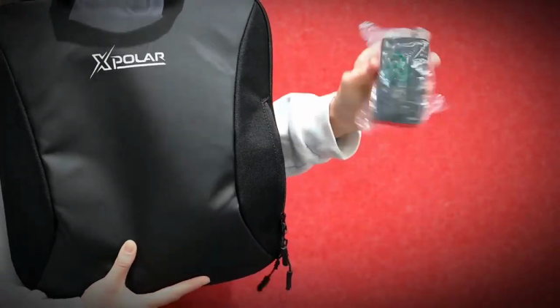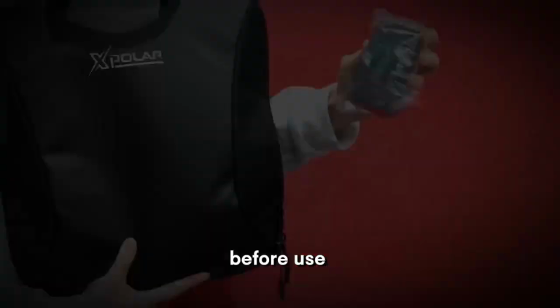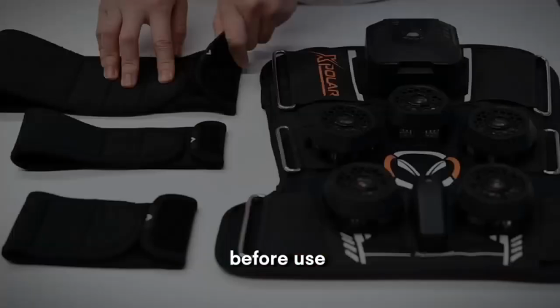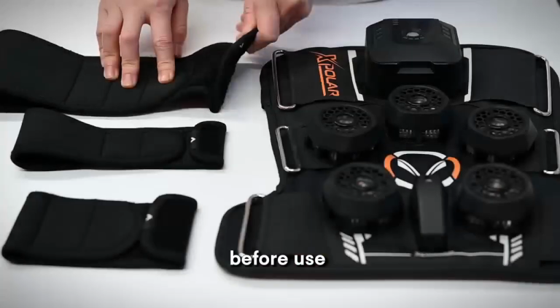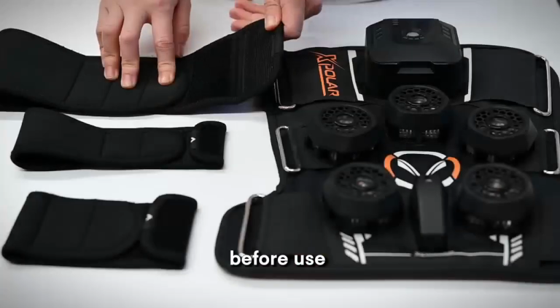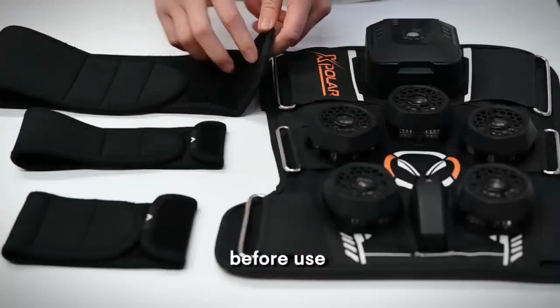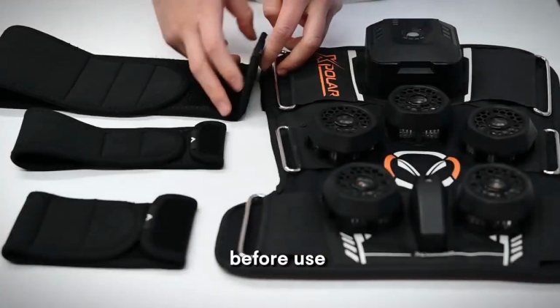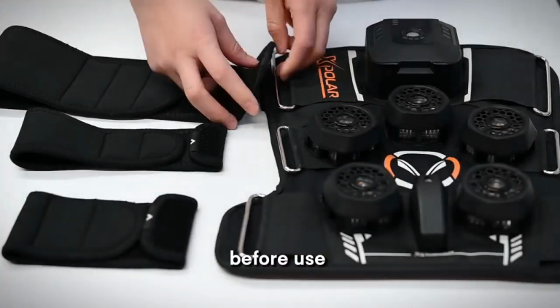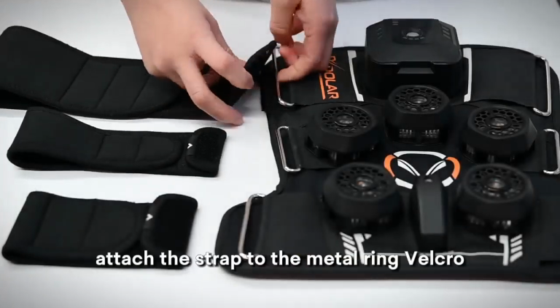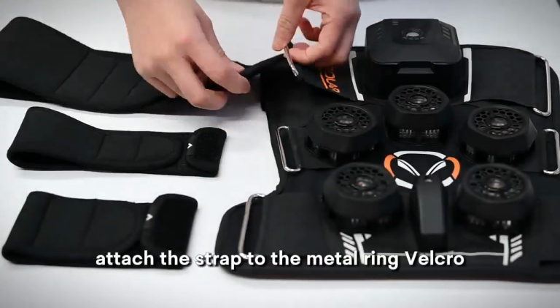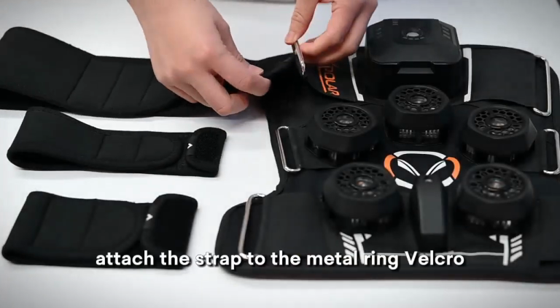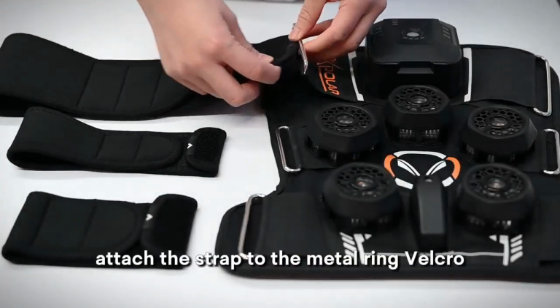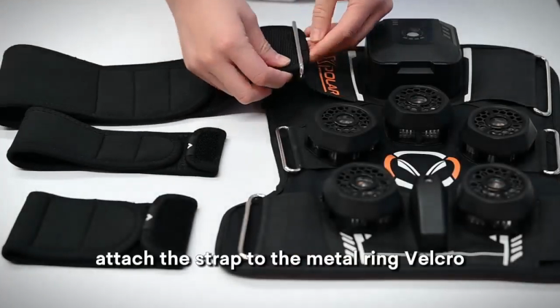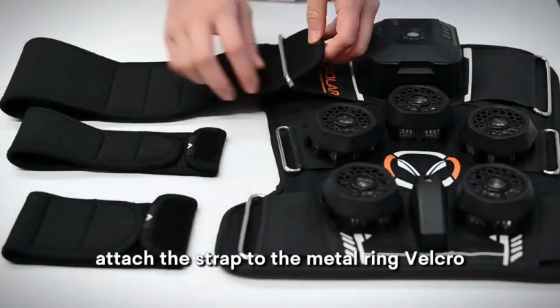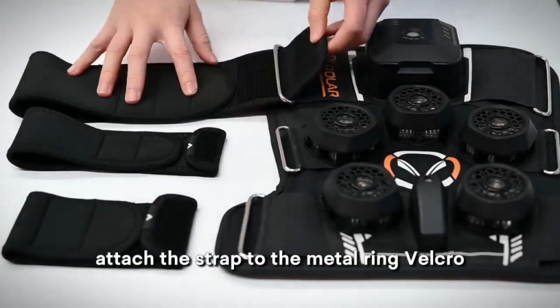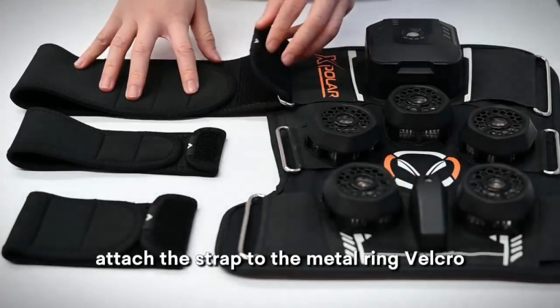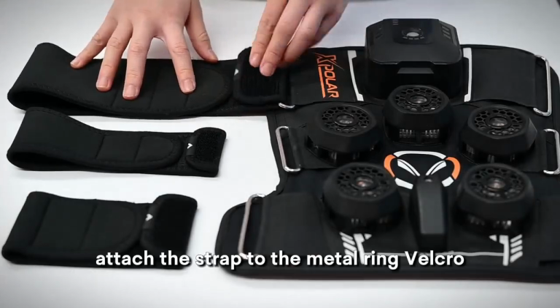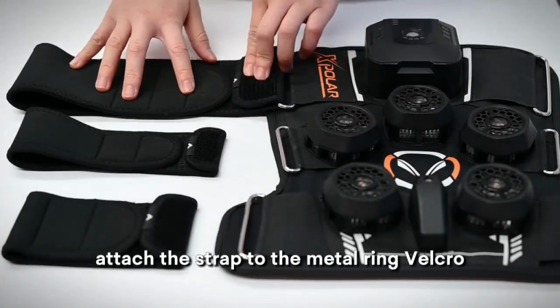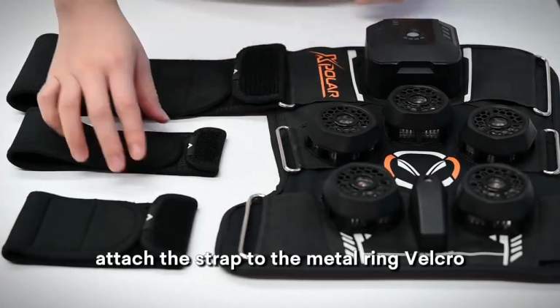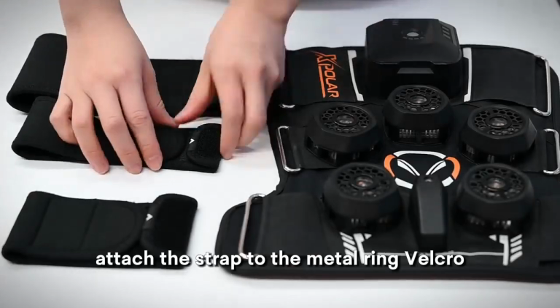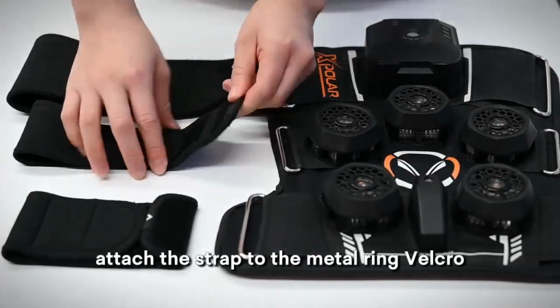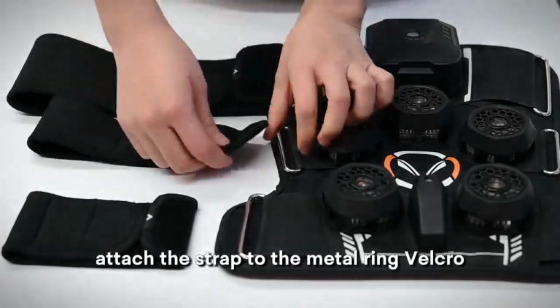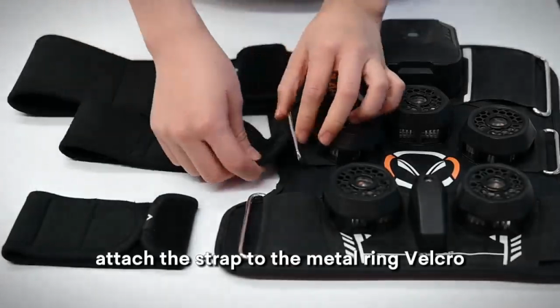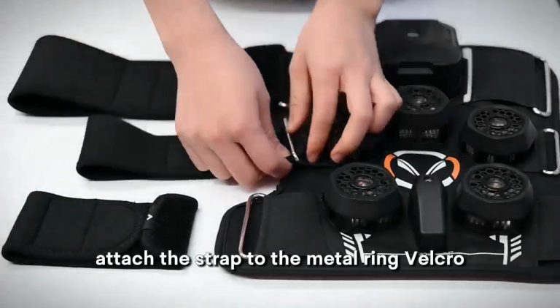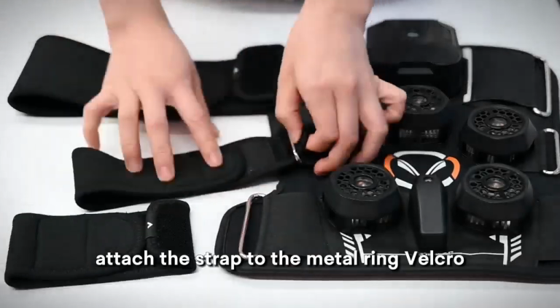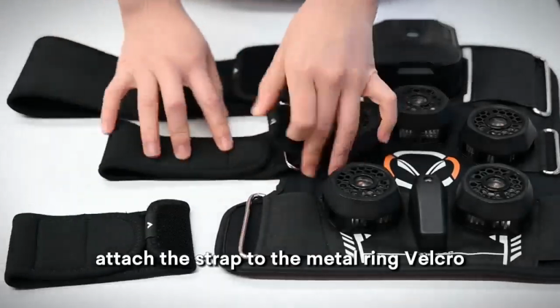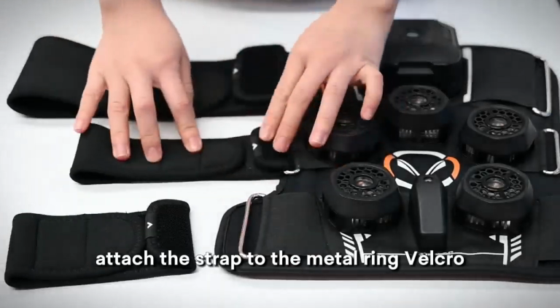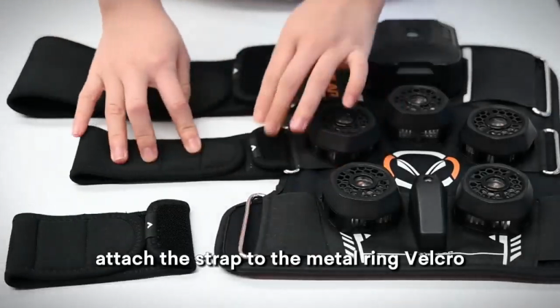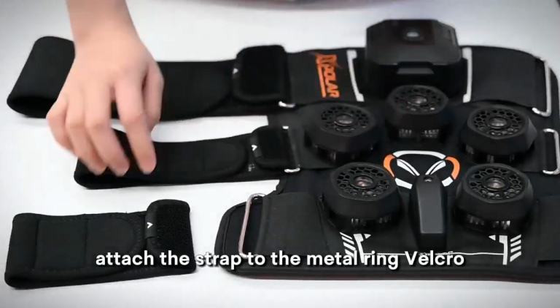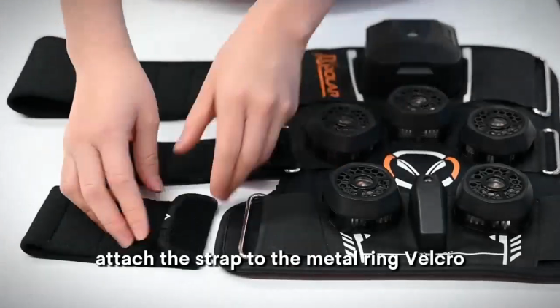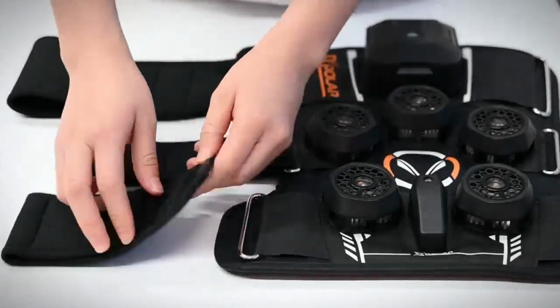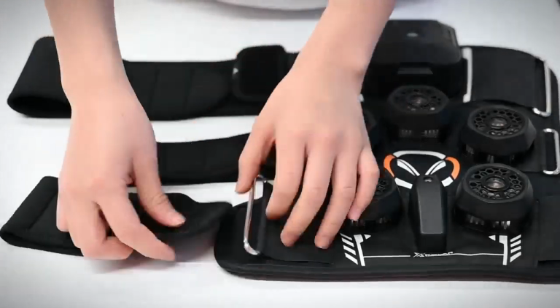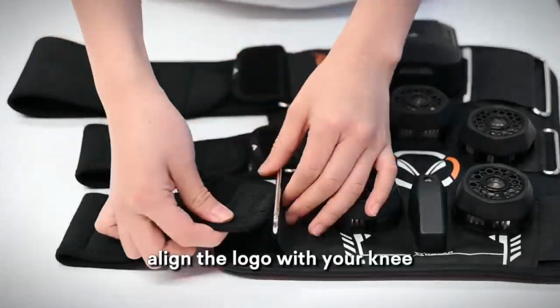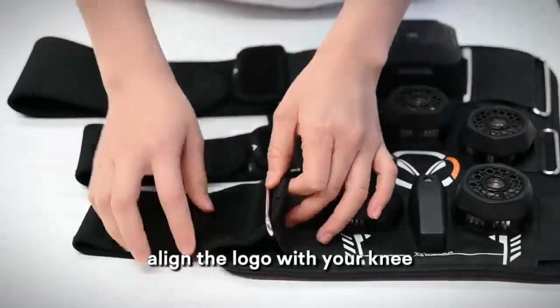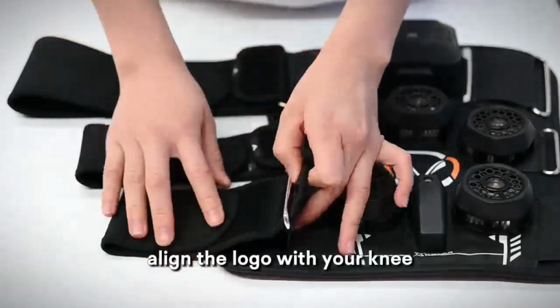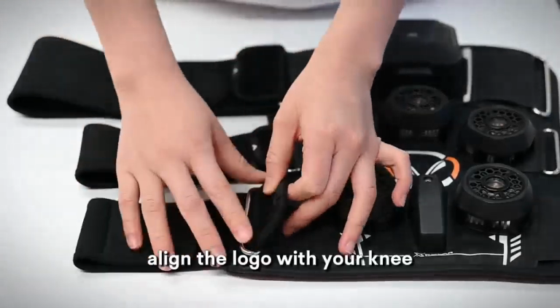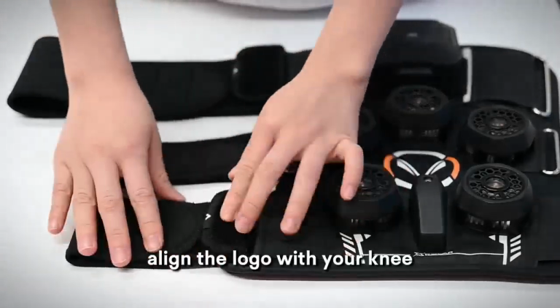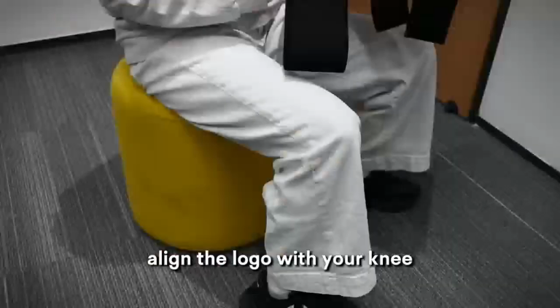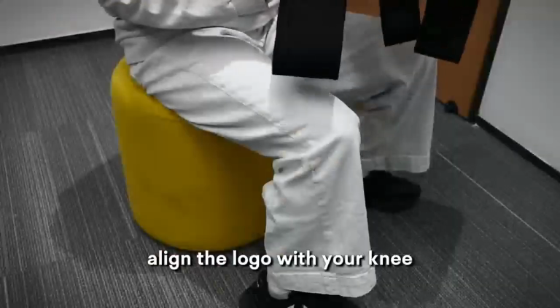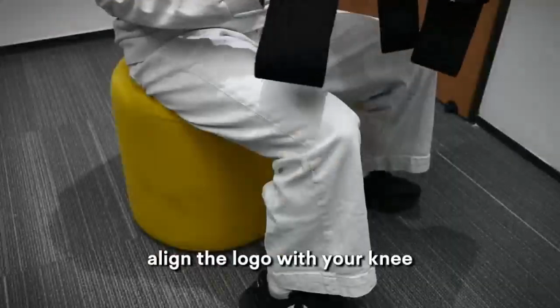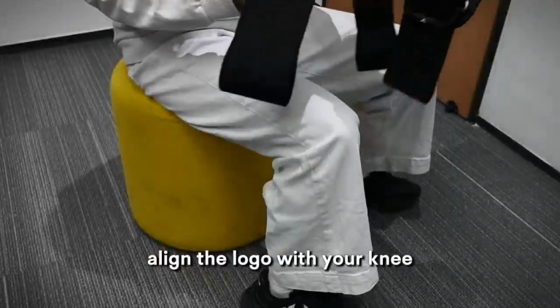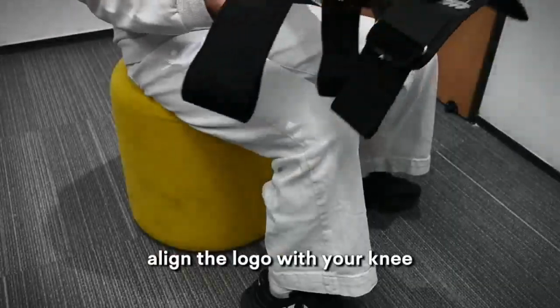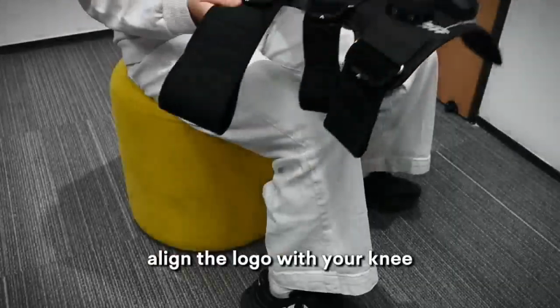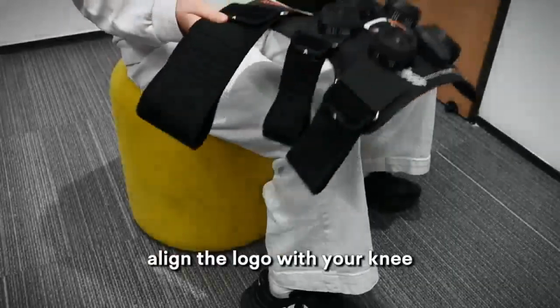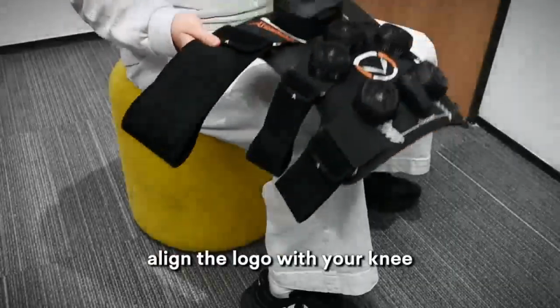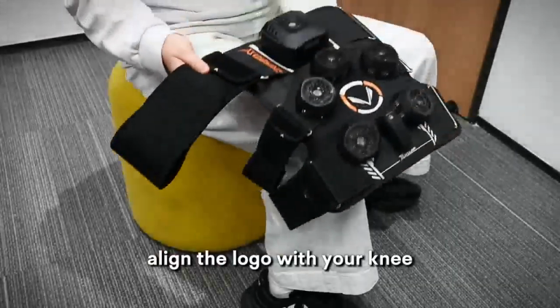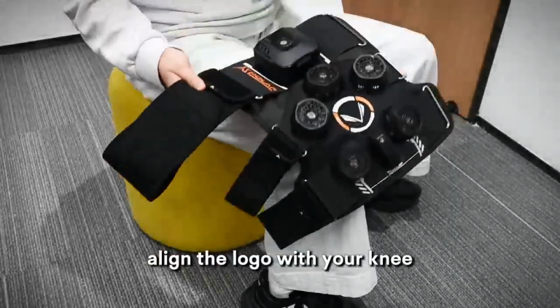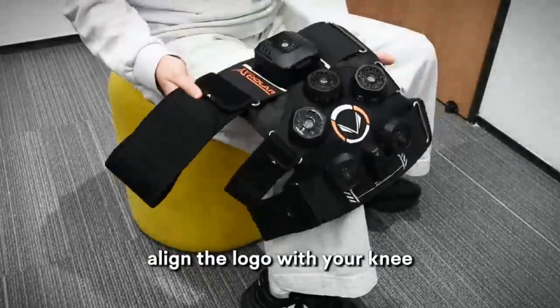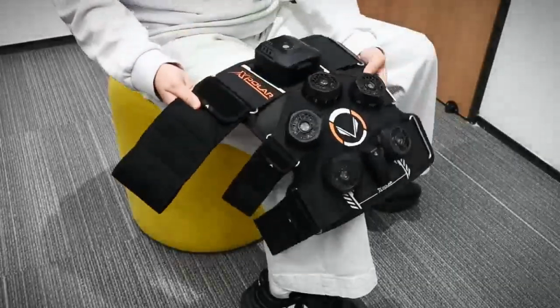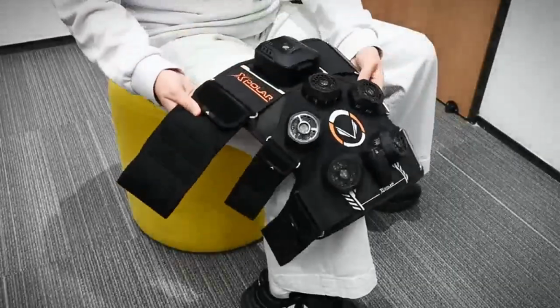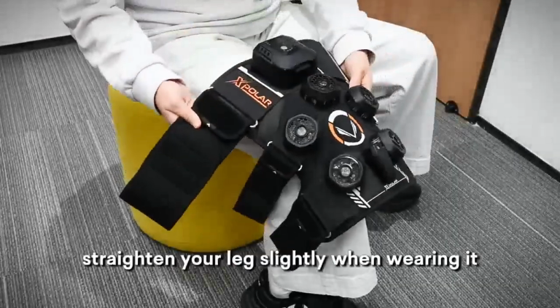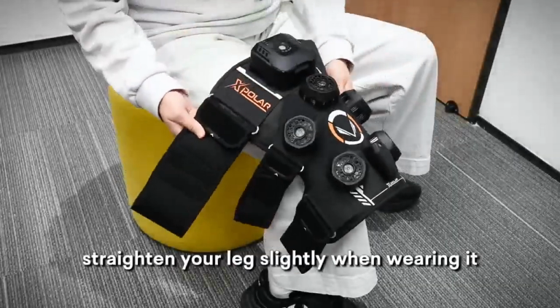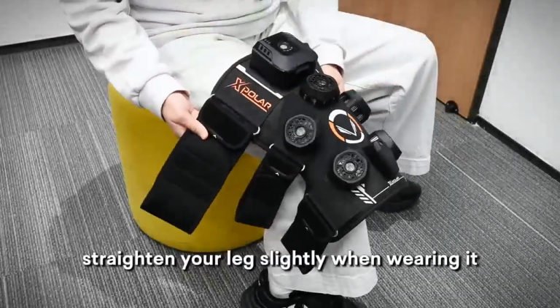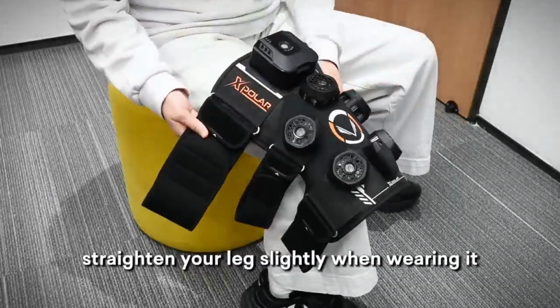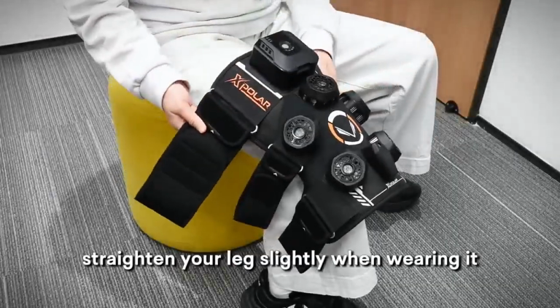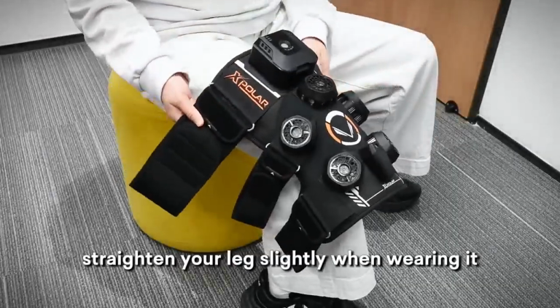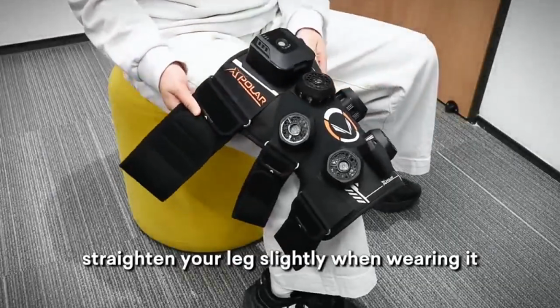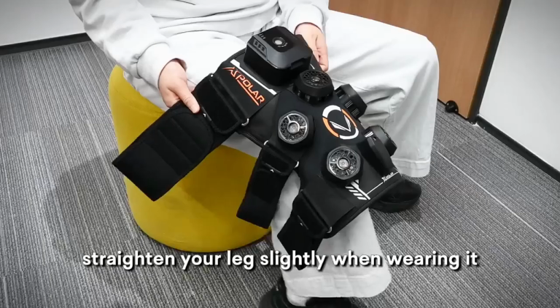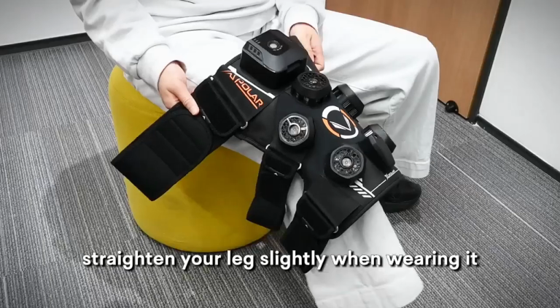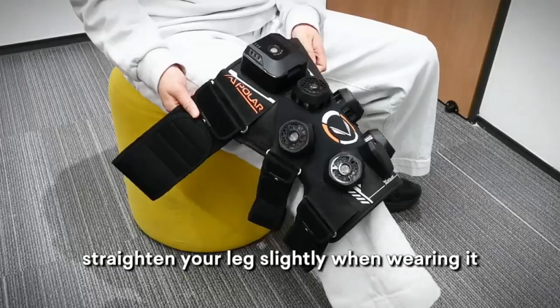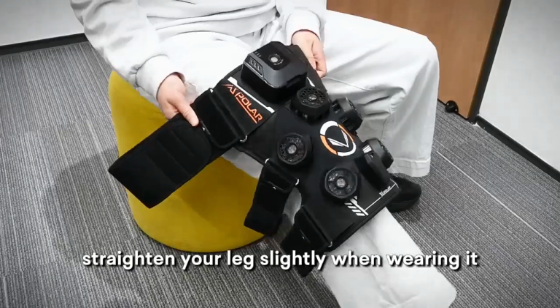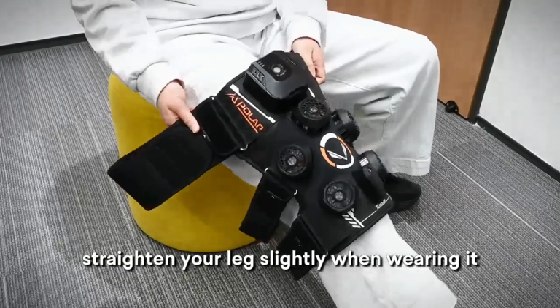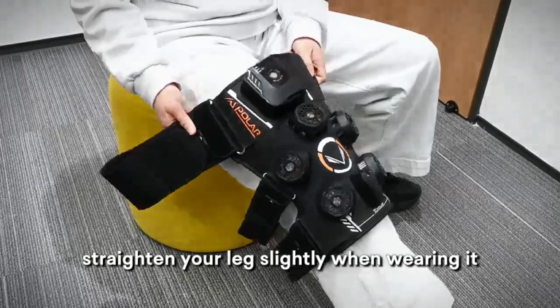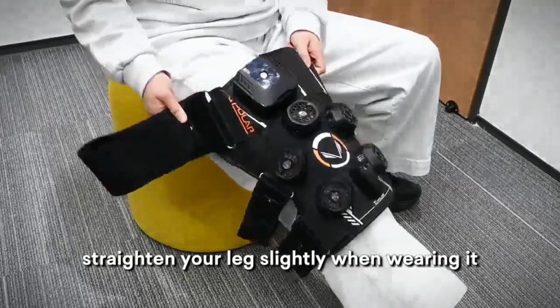Before use, attach the strap to the metal ring Velcro. Align the logo with your knee and straighten your leg slightly.